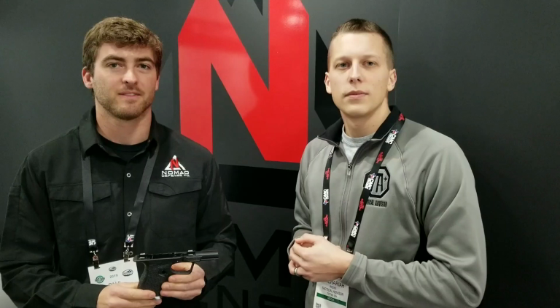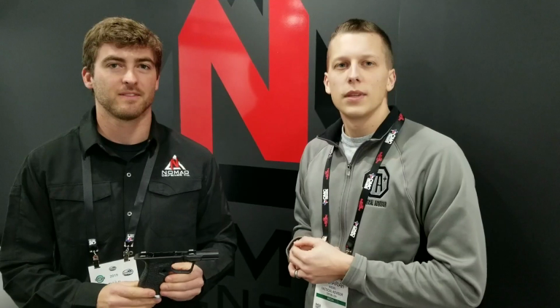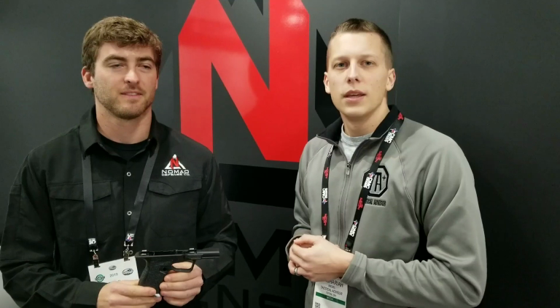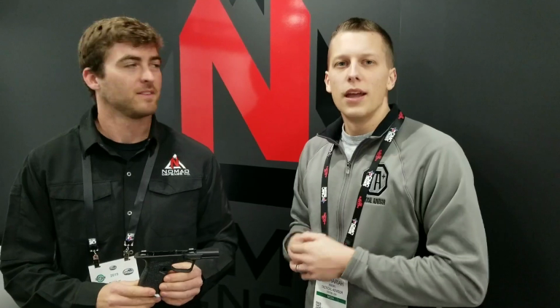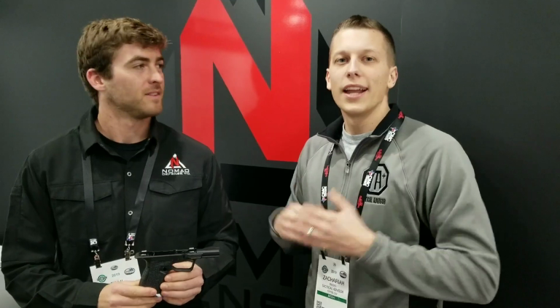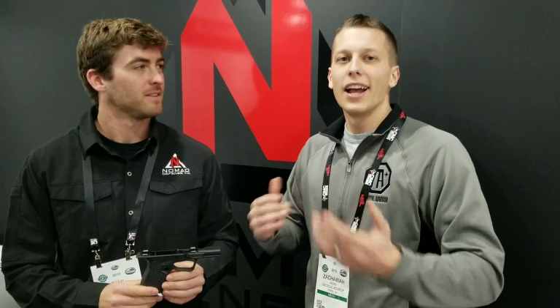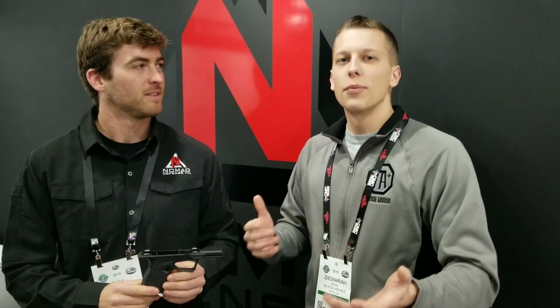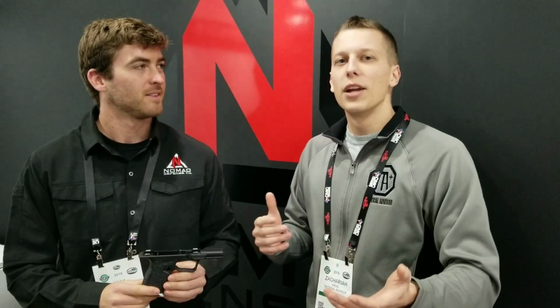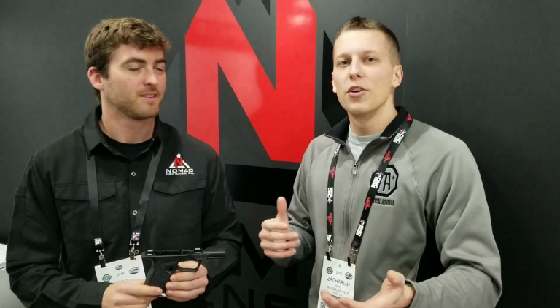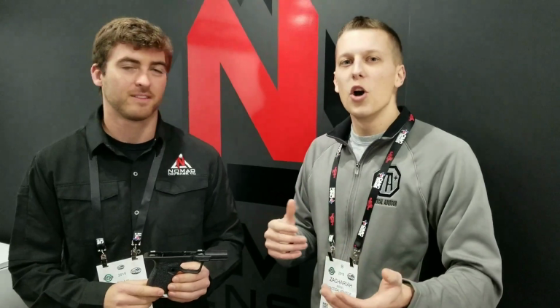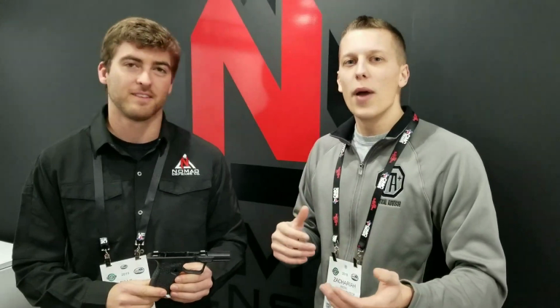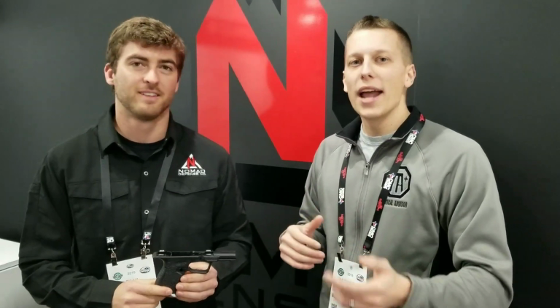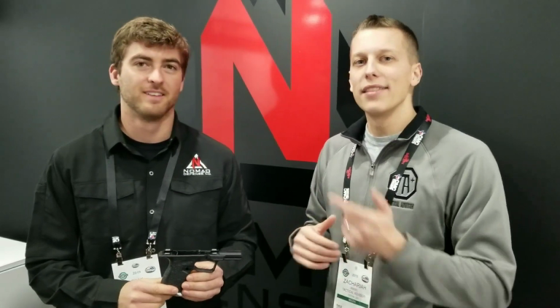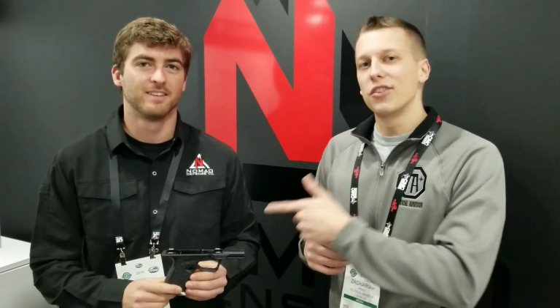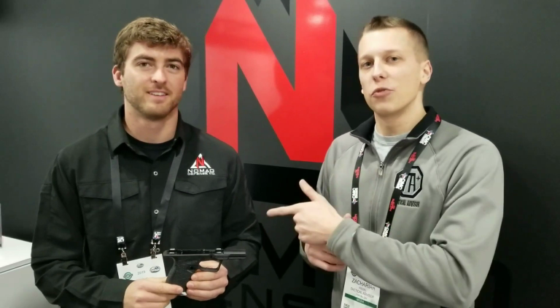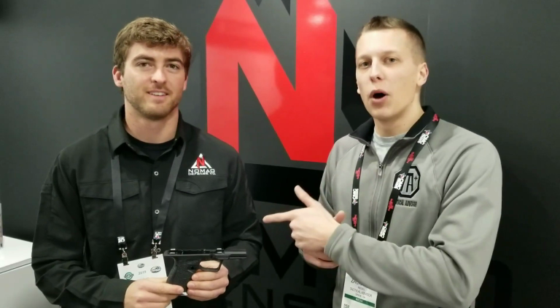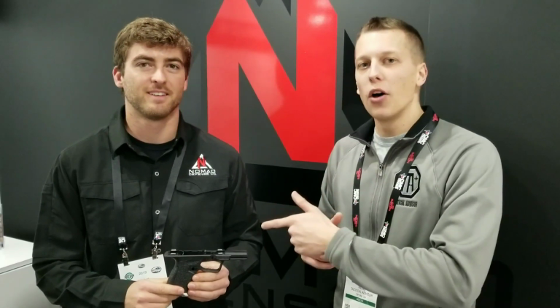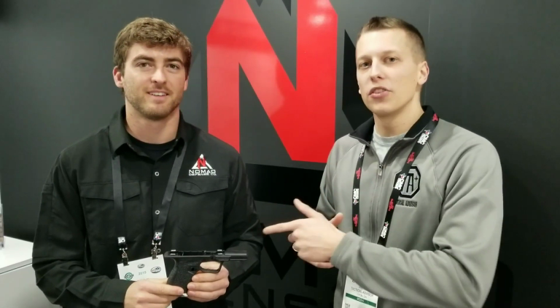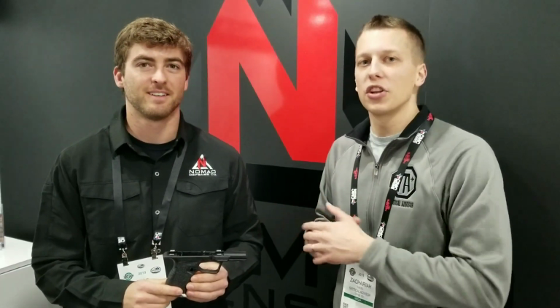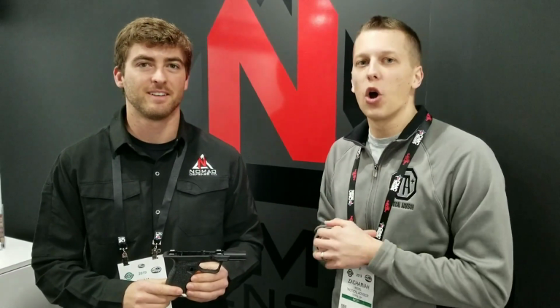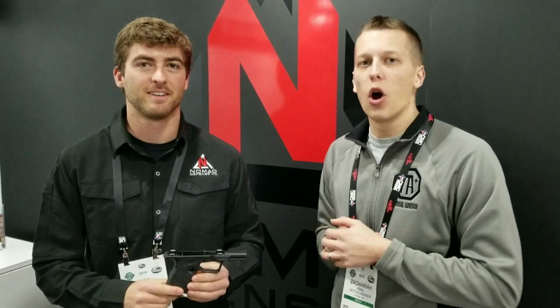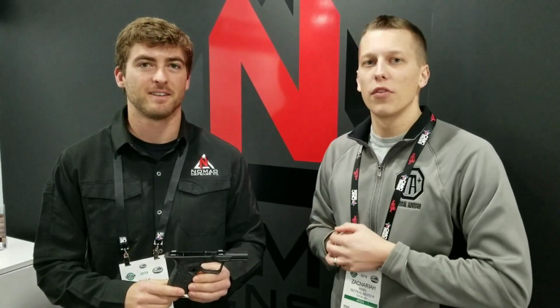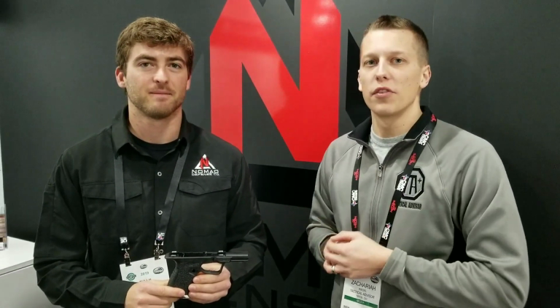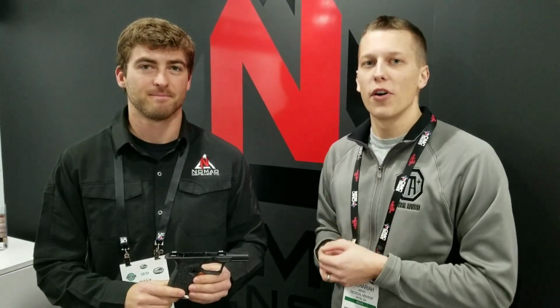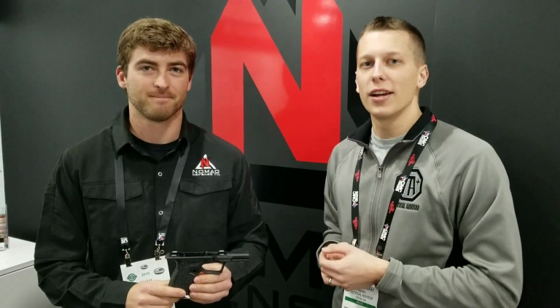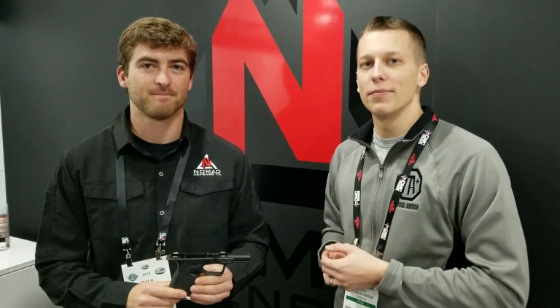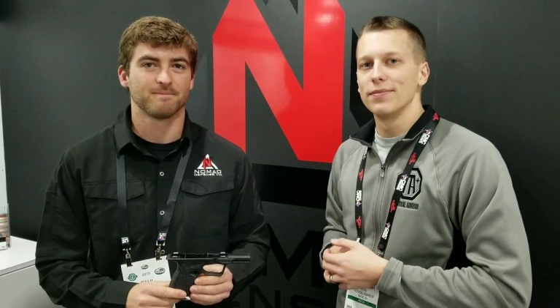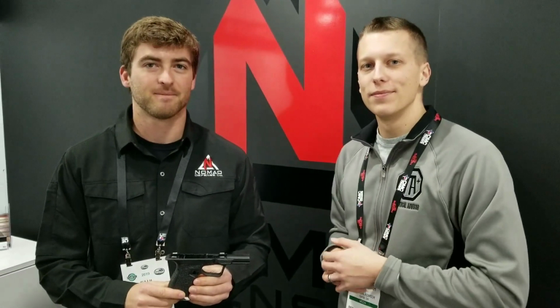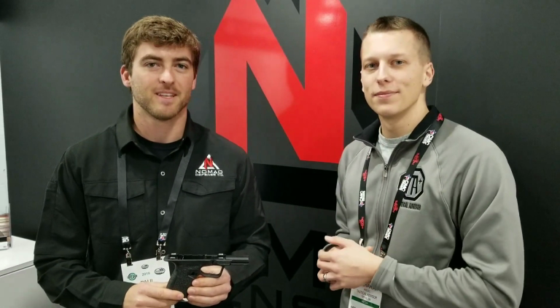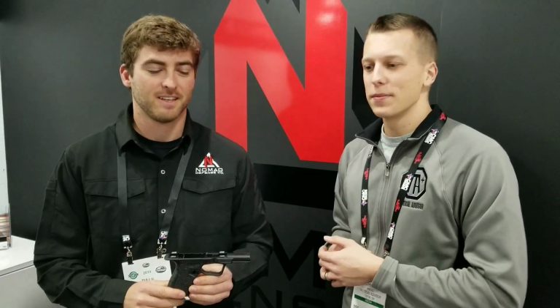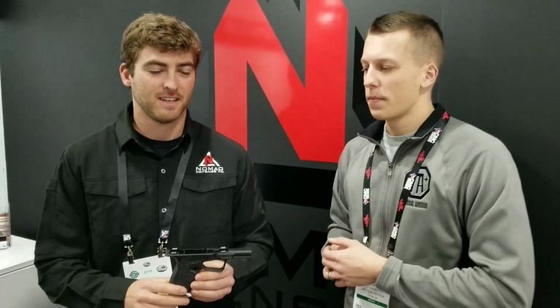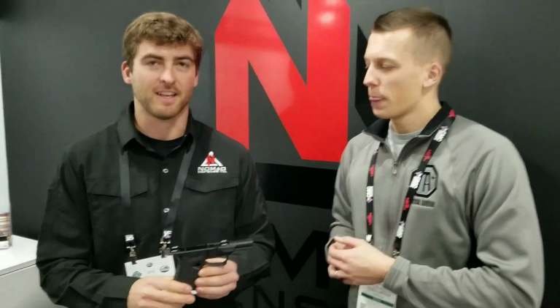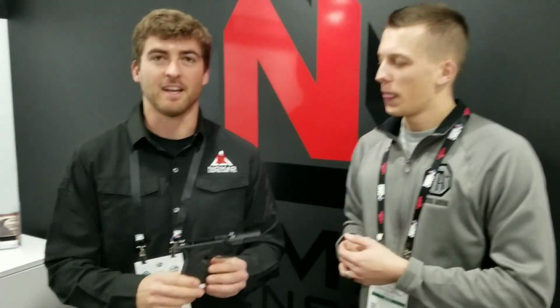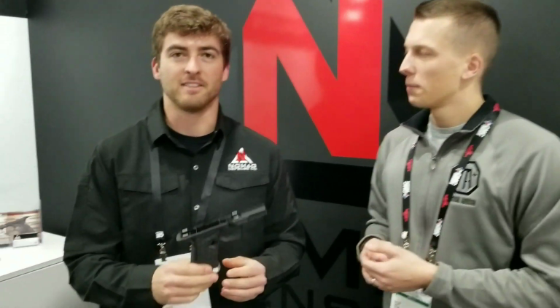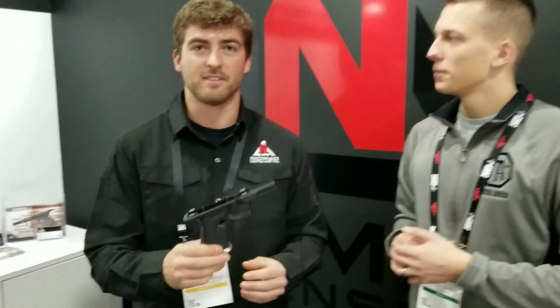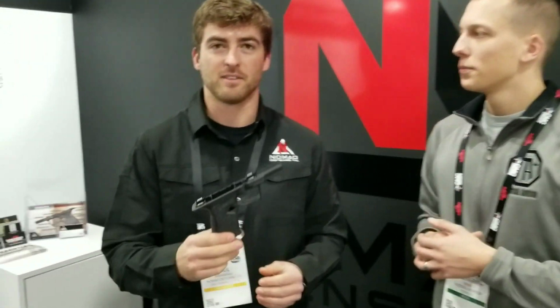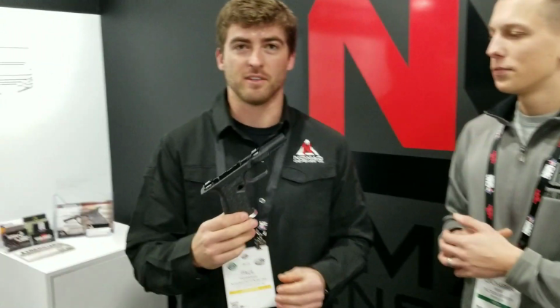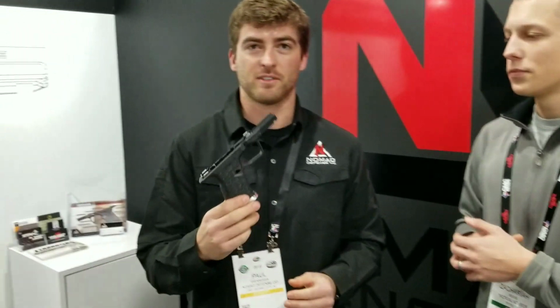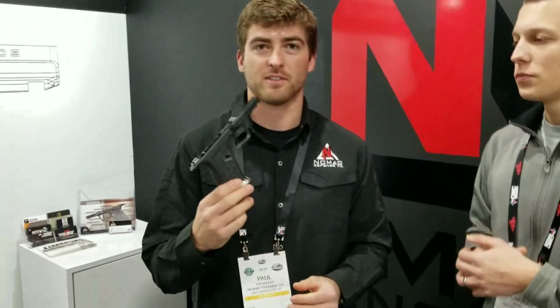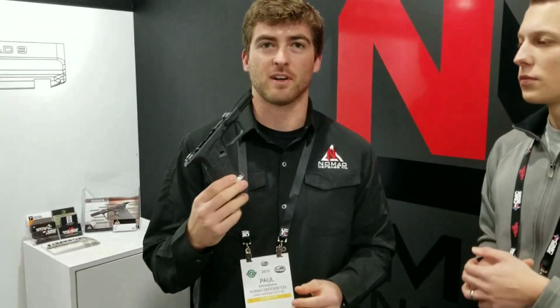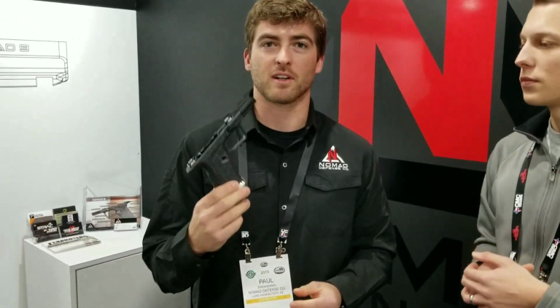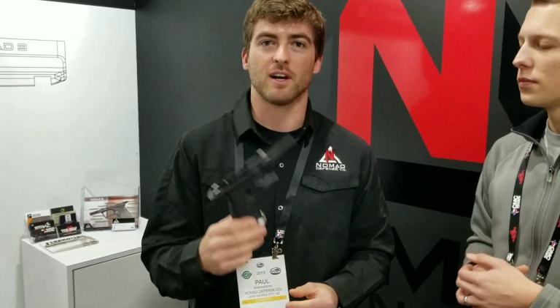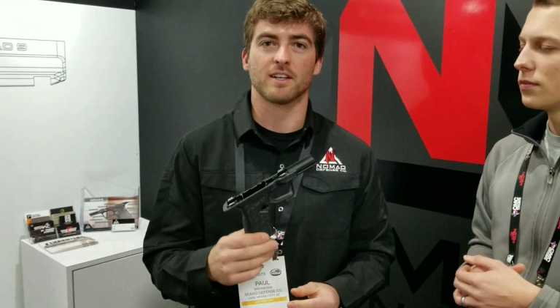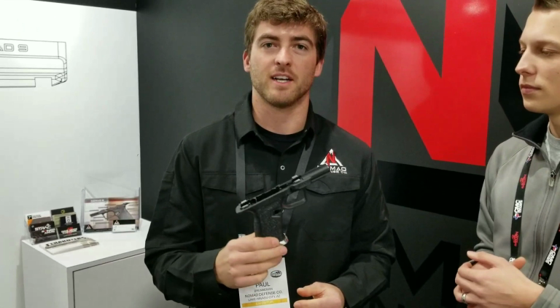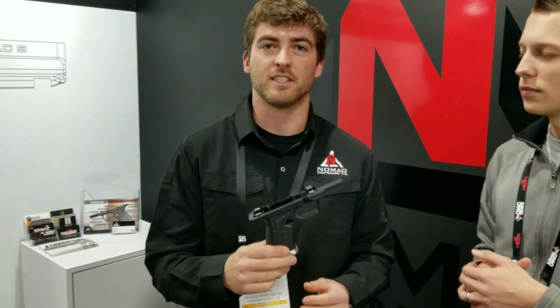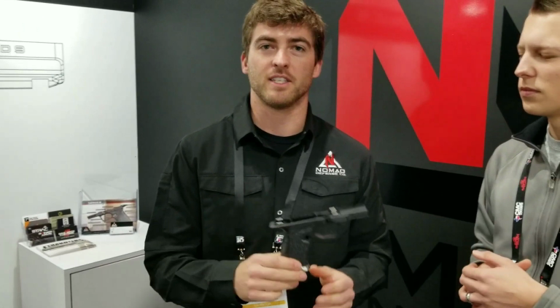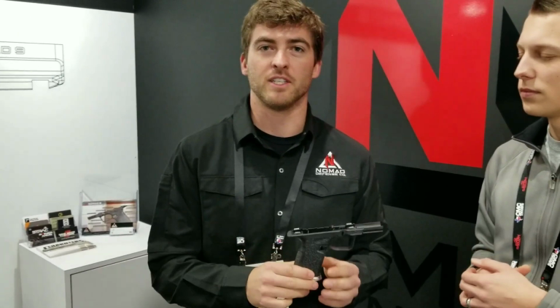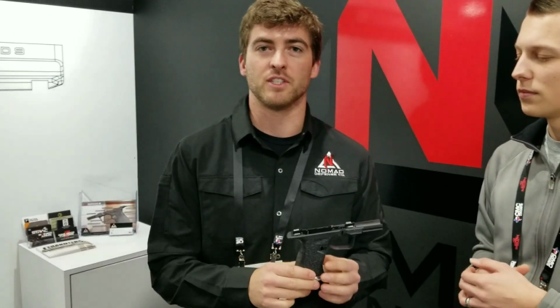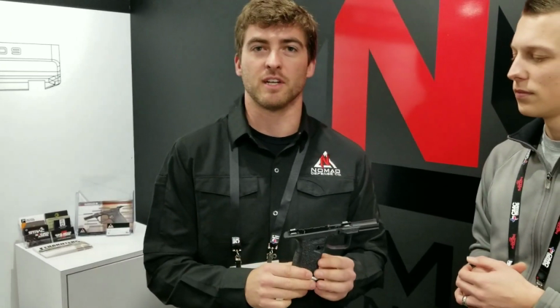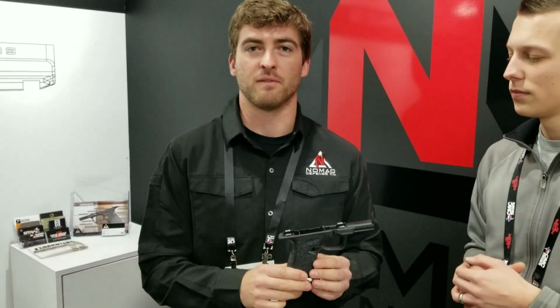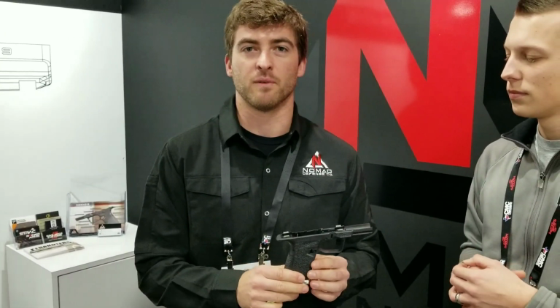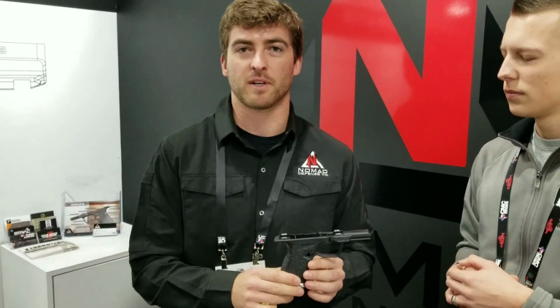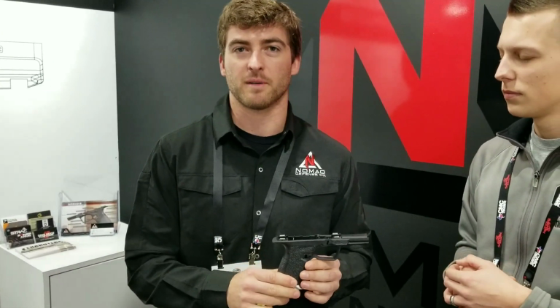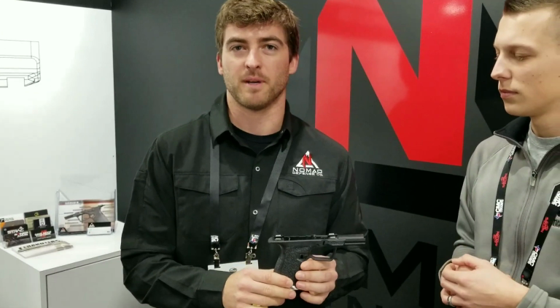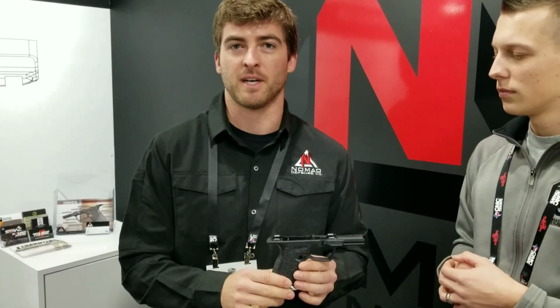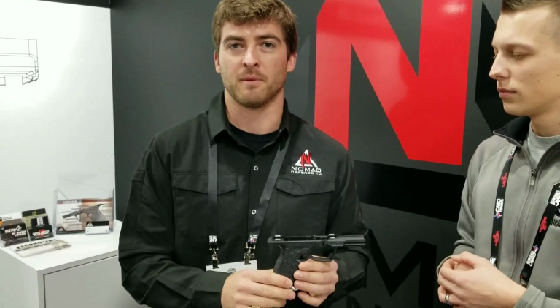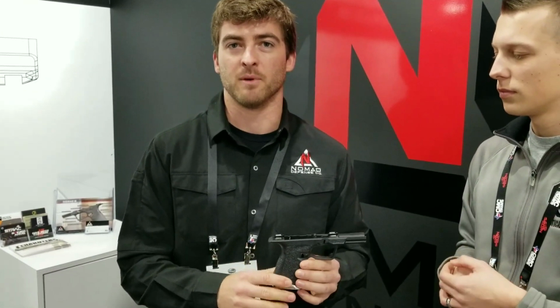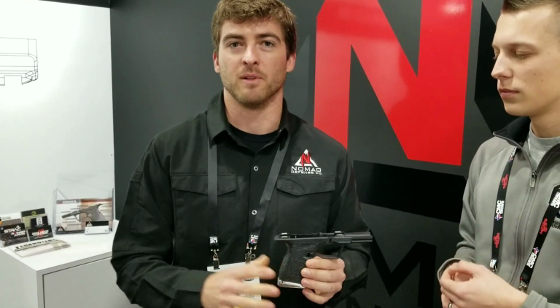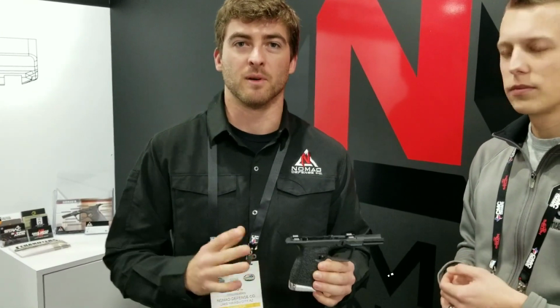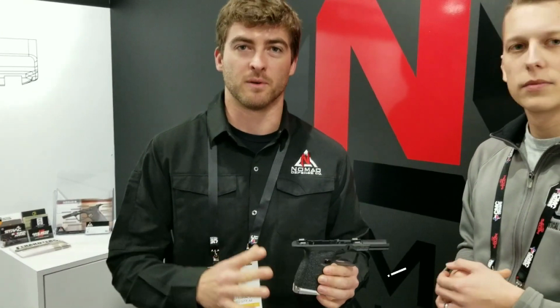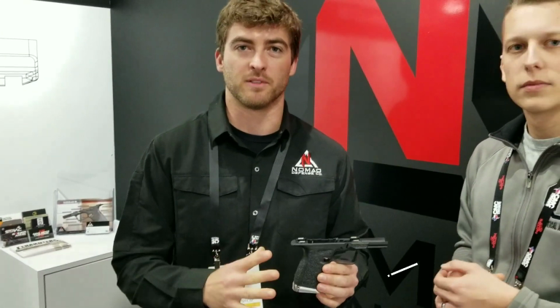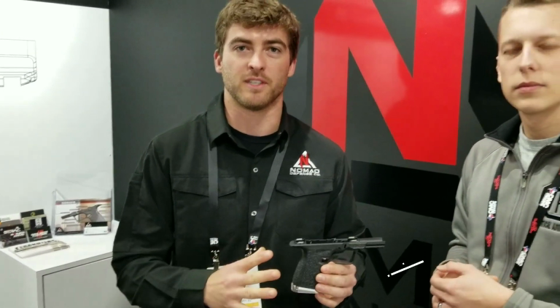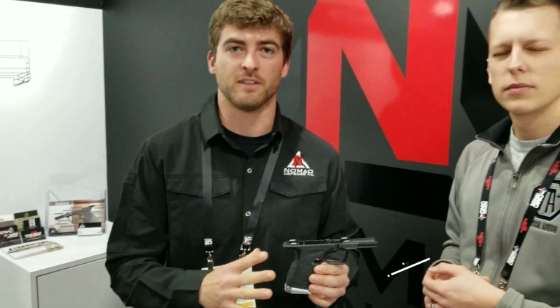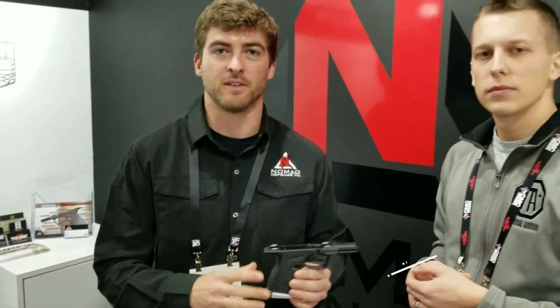Hey guys, I'm here at Nomad. This is Paul. He's going to go over the frame. This is our Glock 19 Gen 4 compatible lower receiver.